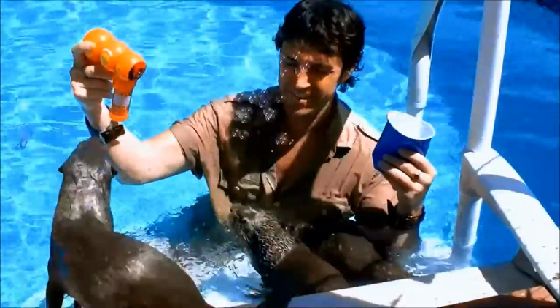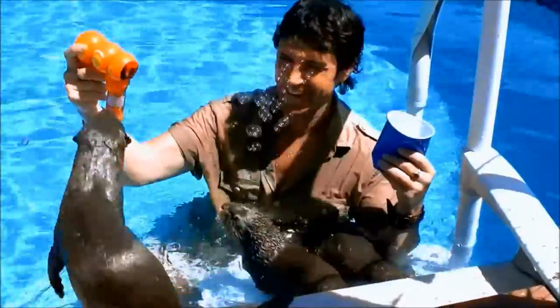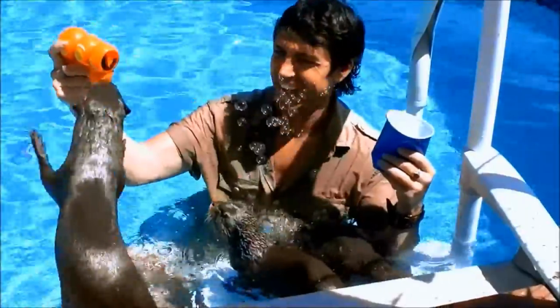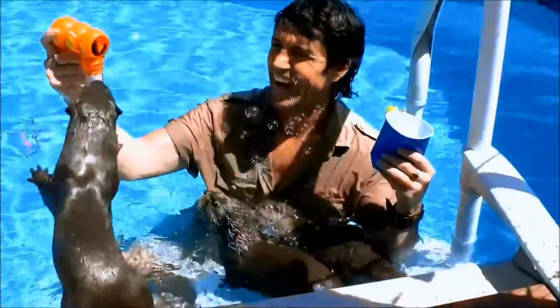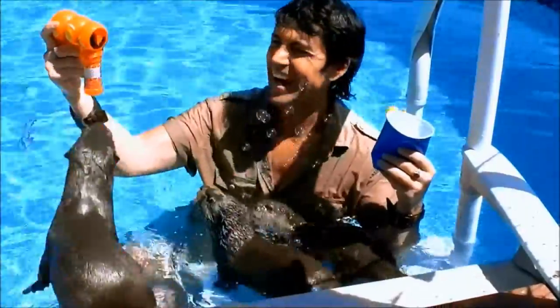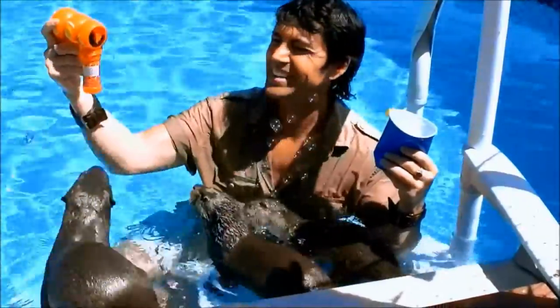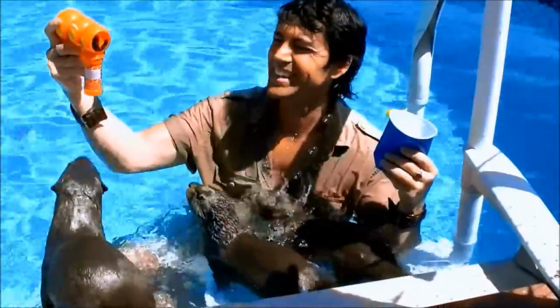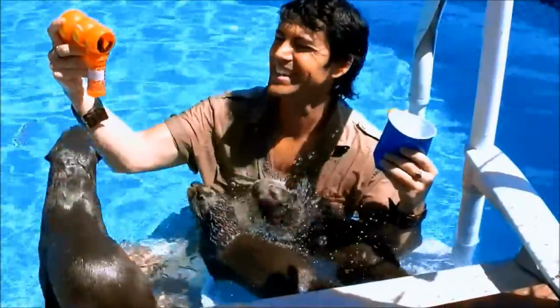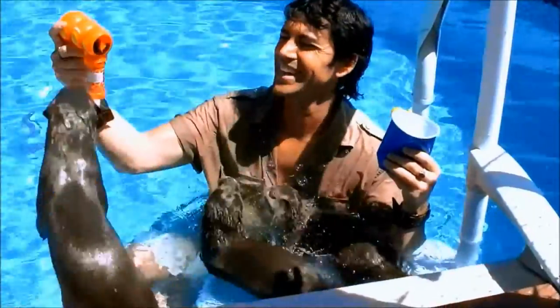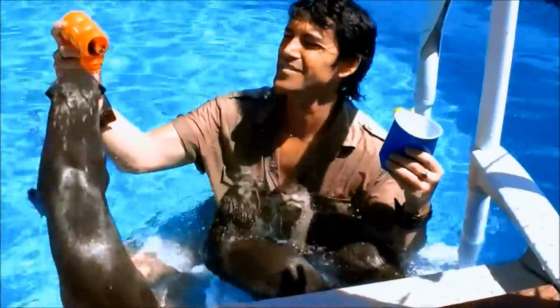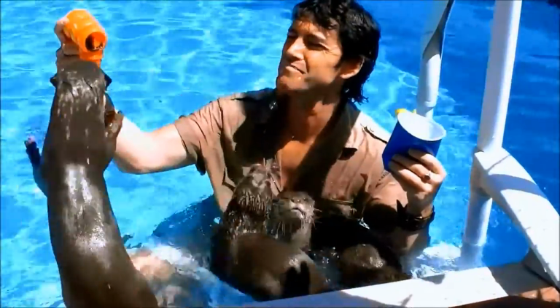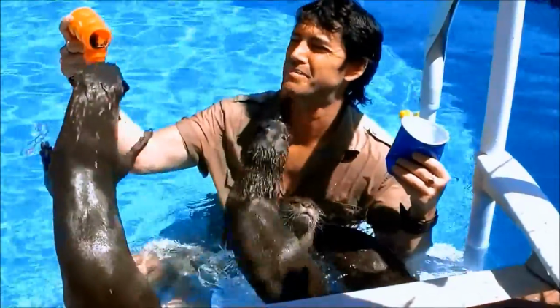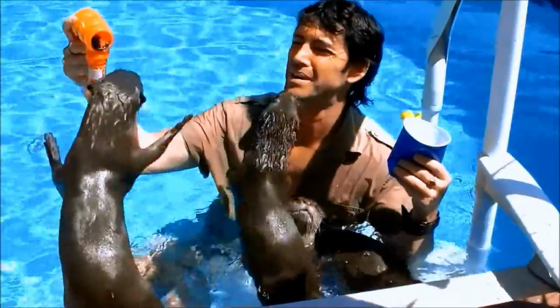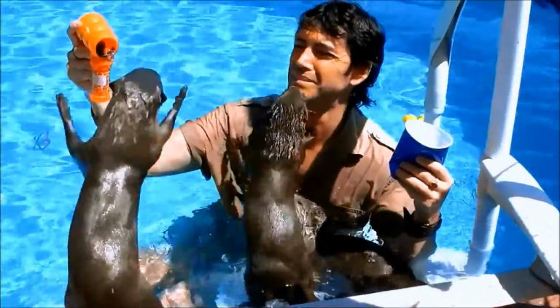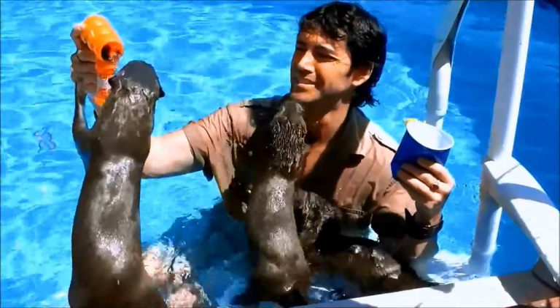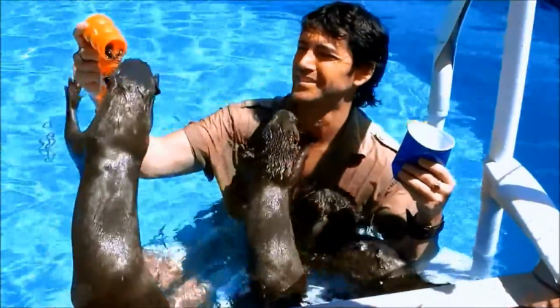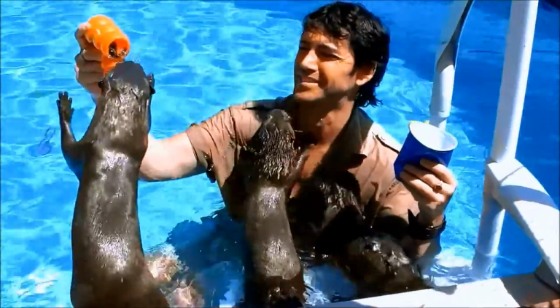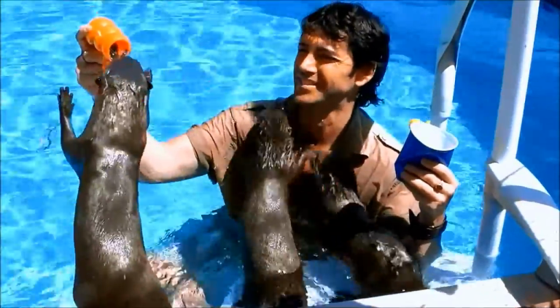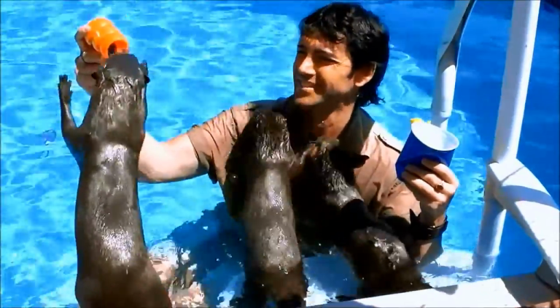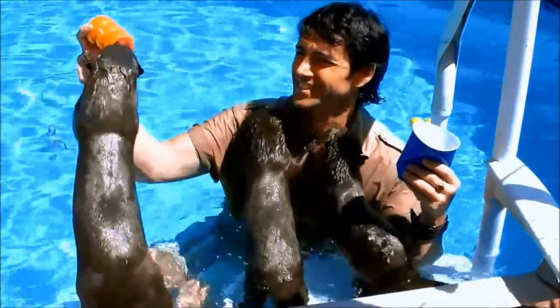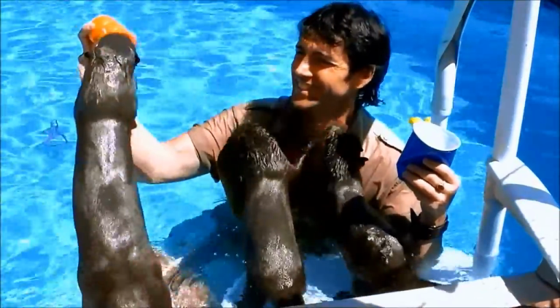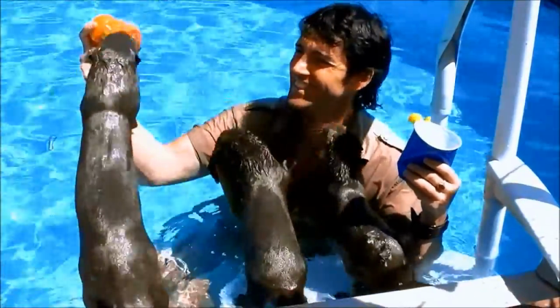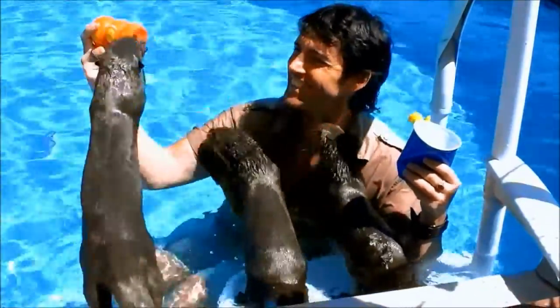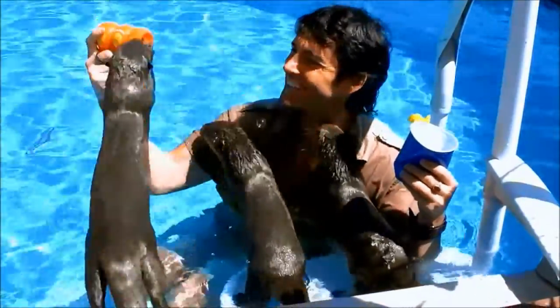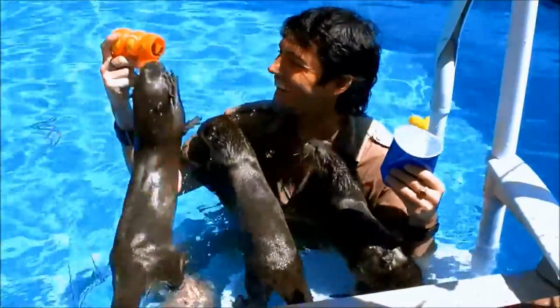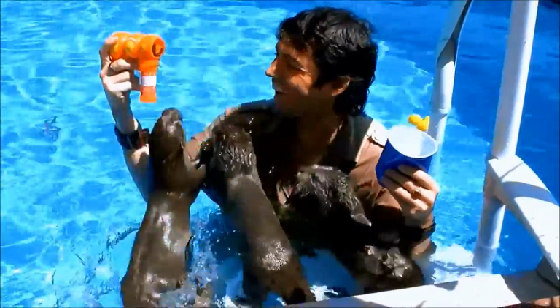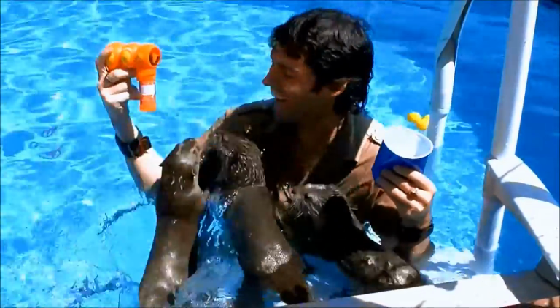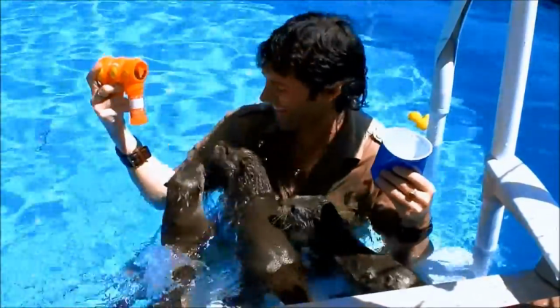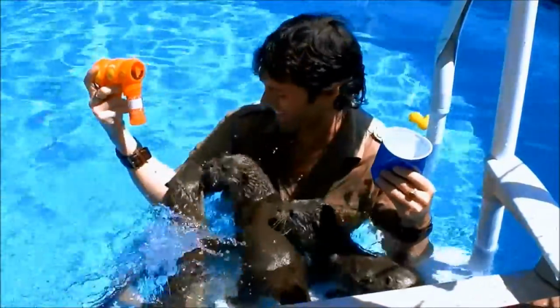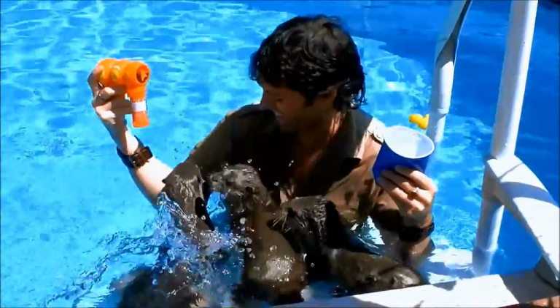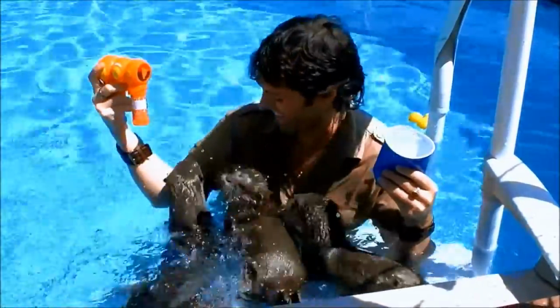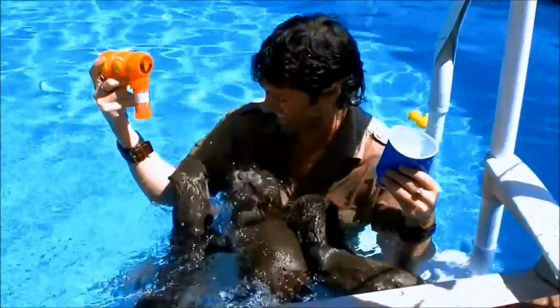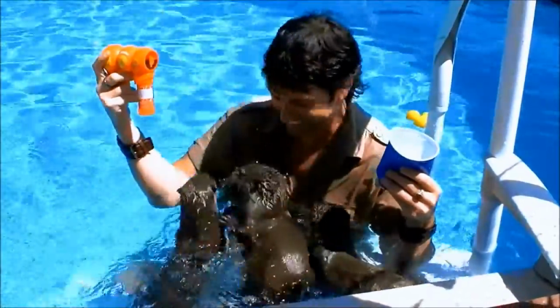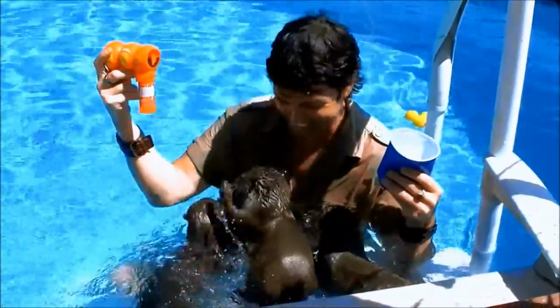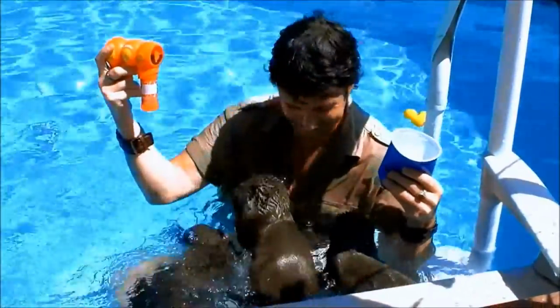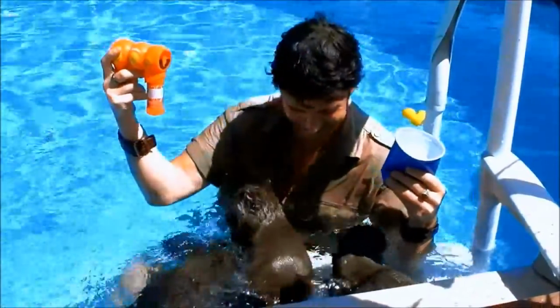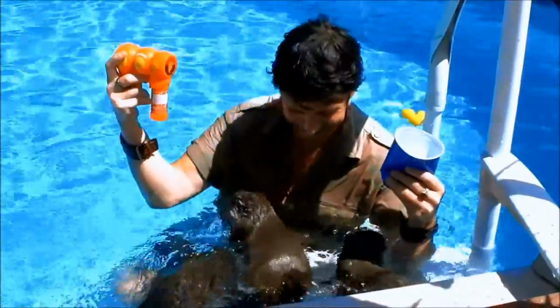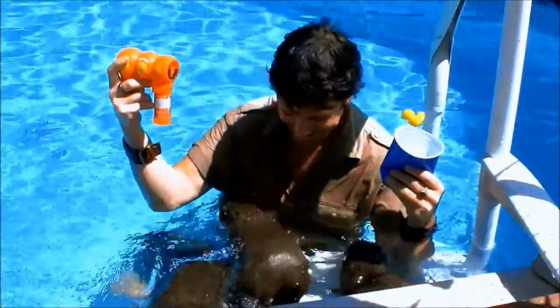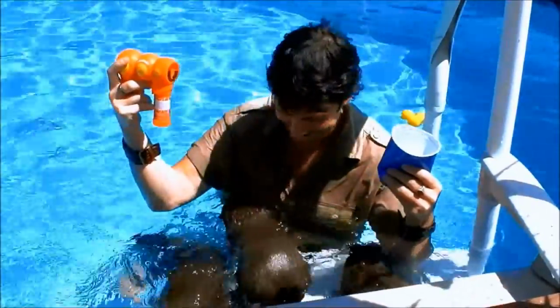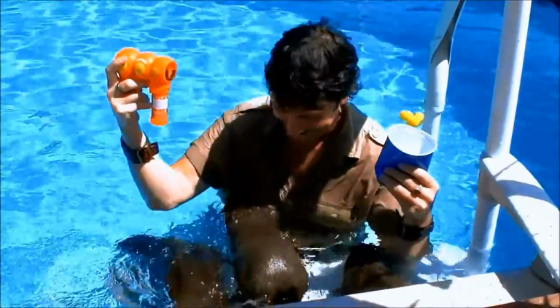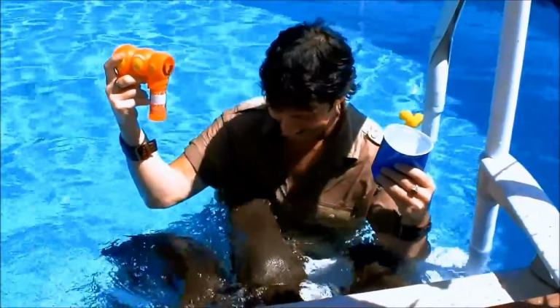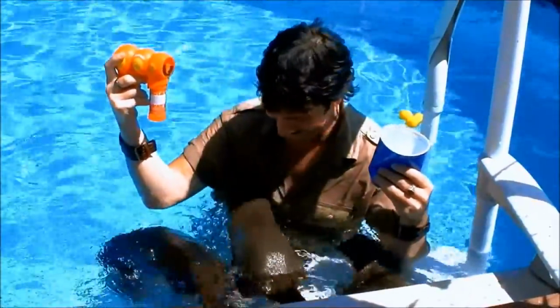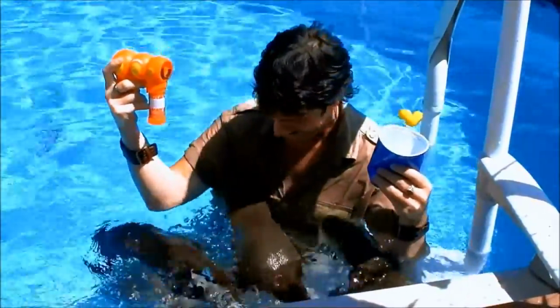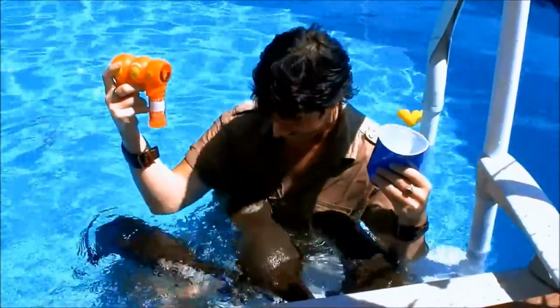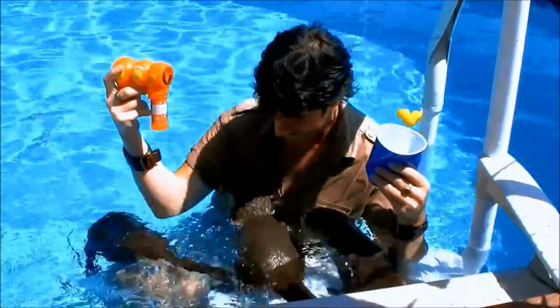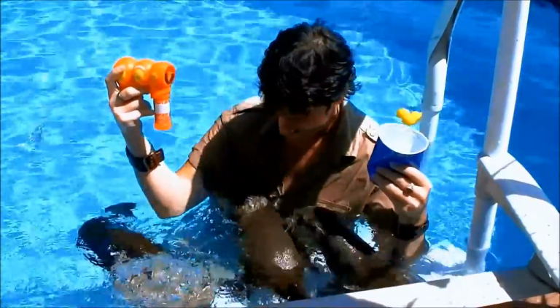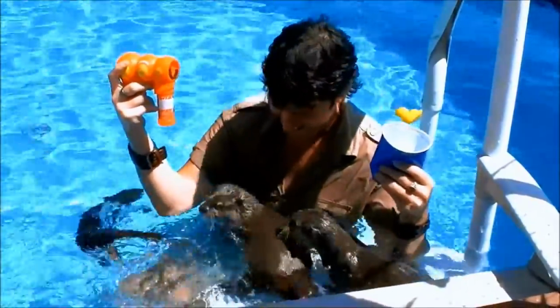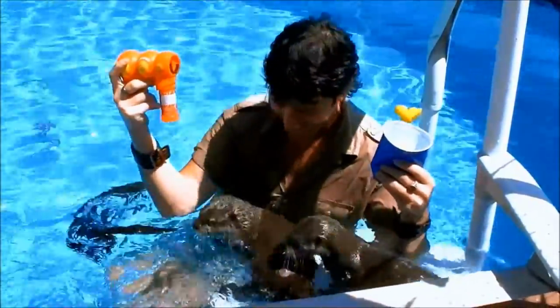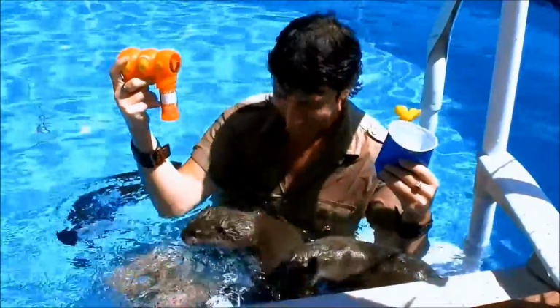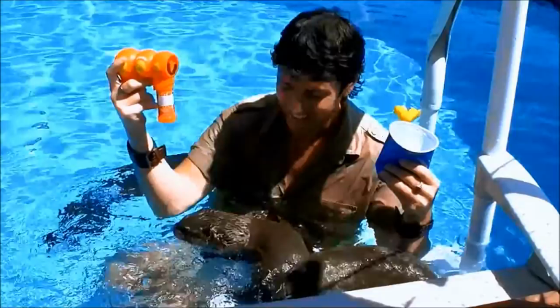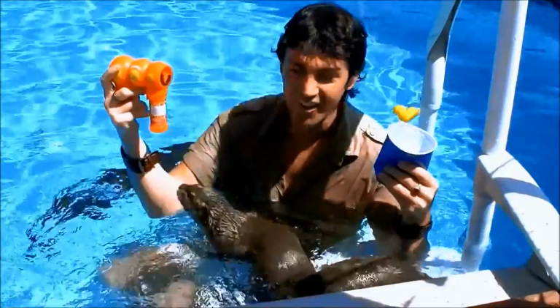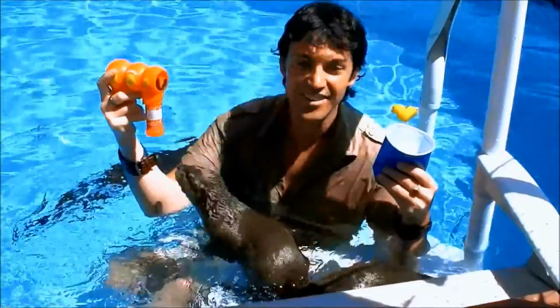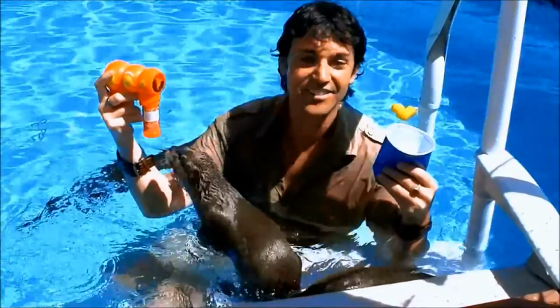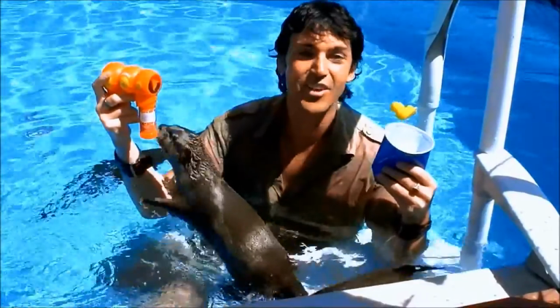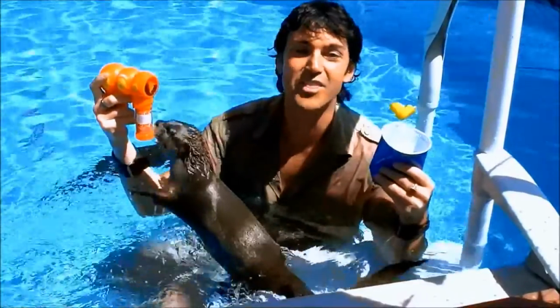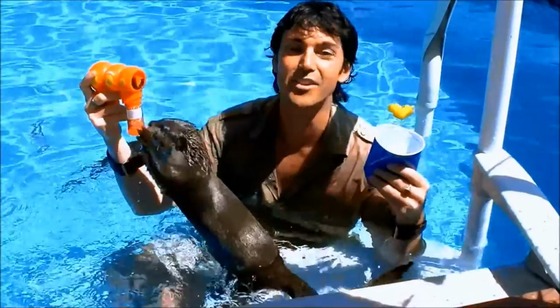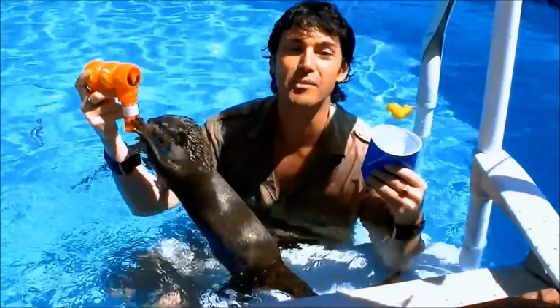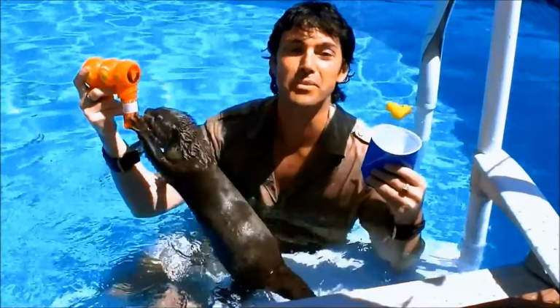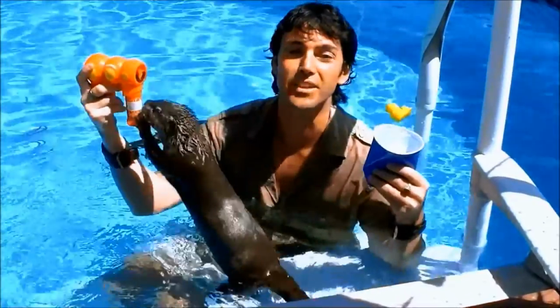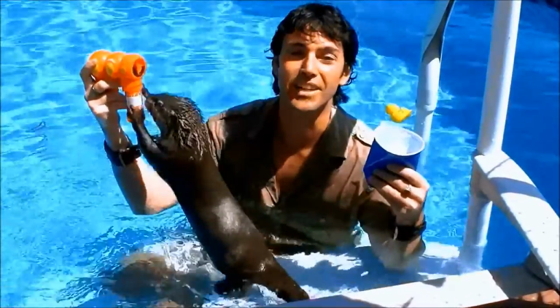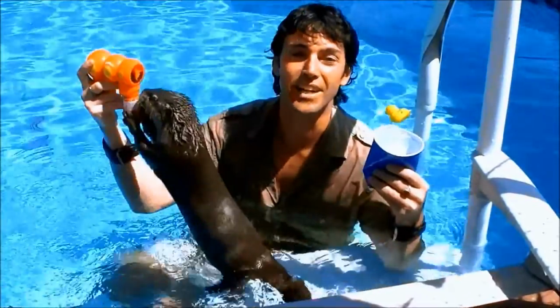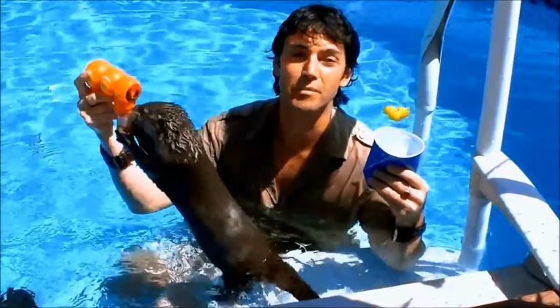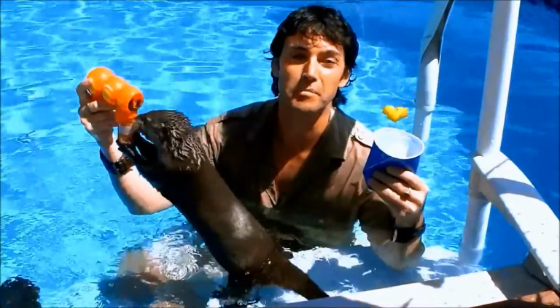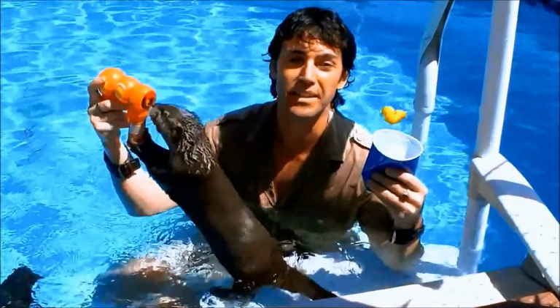And they love bubbles! They're so therapeutic, these animal beings. They really are.